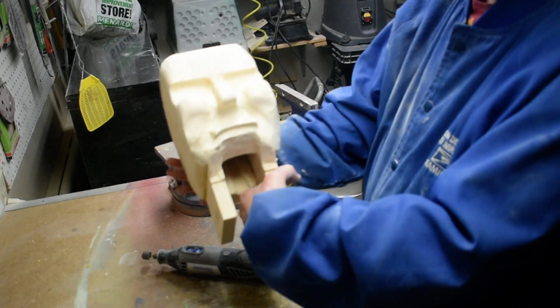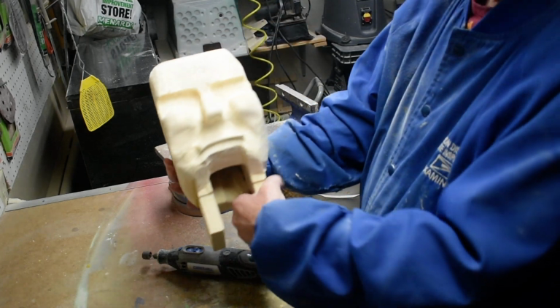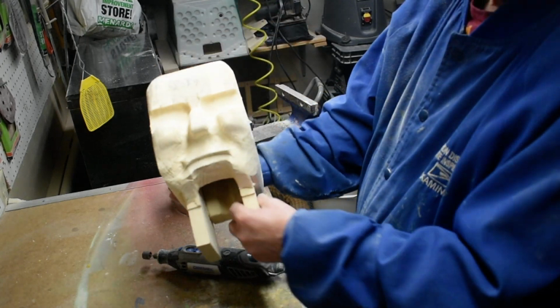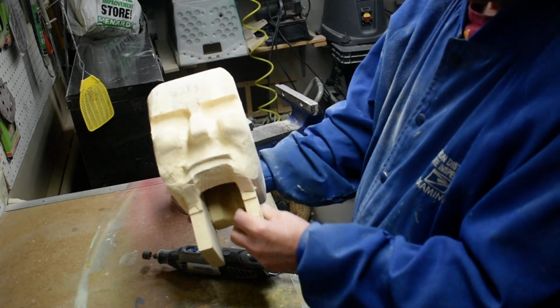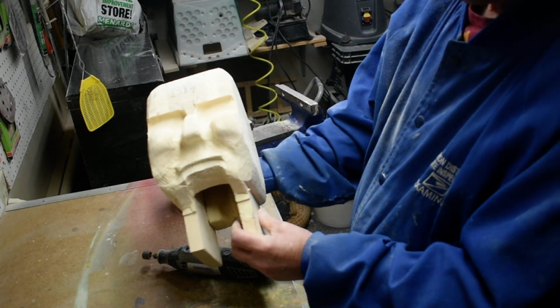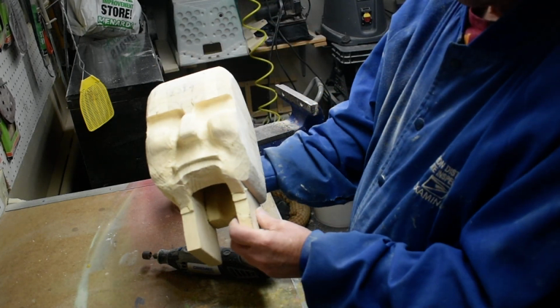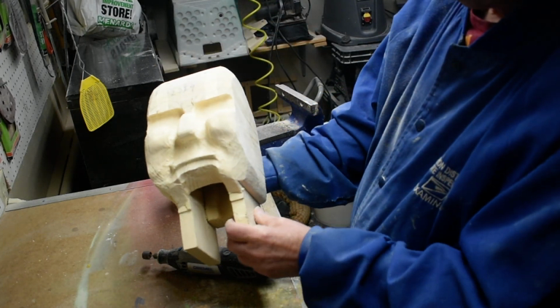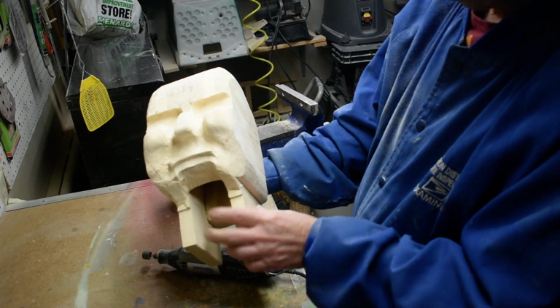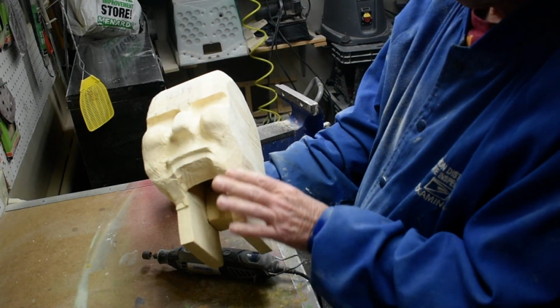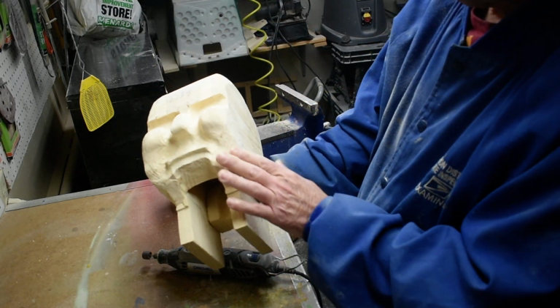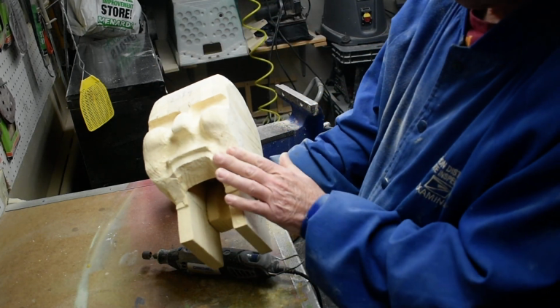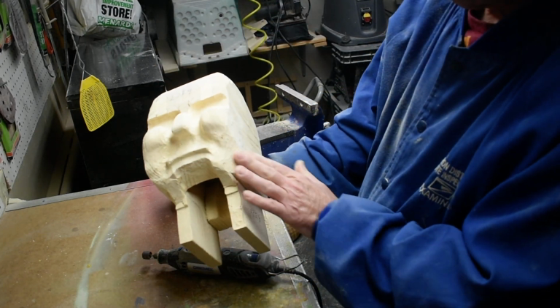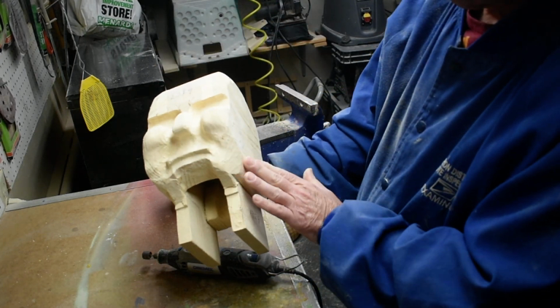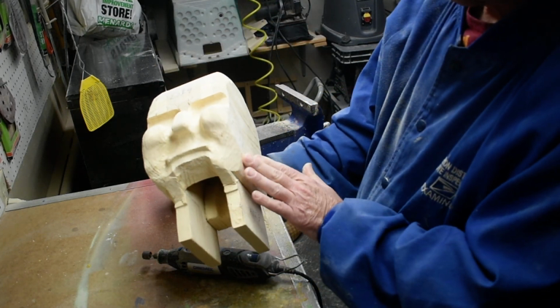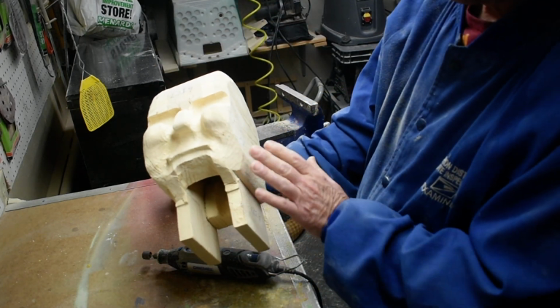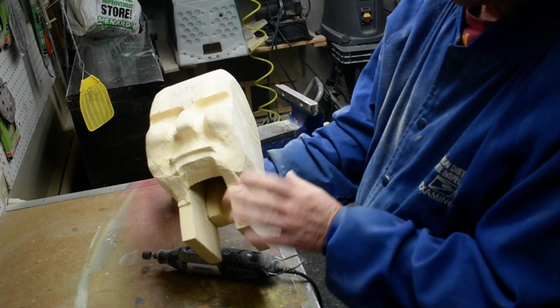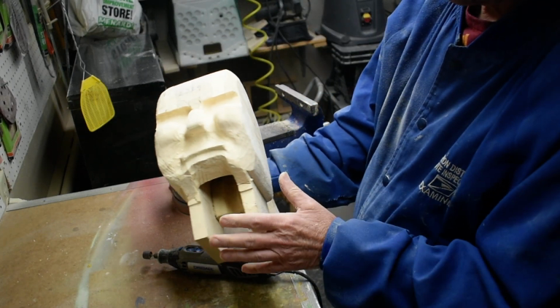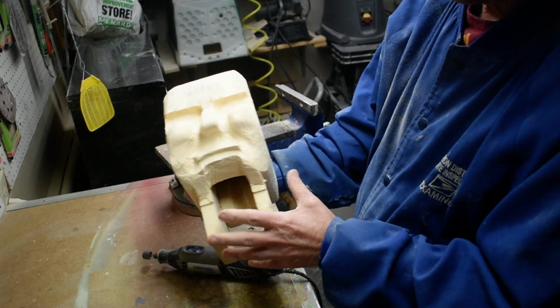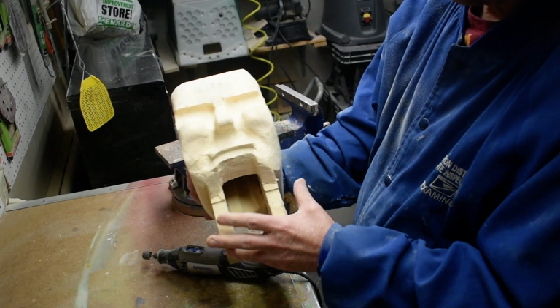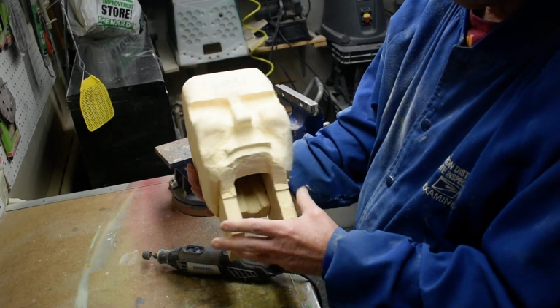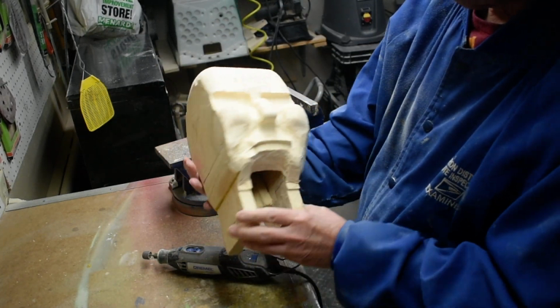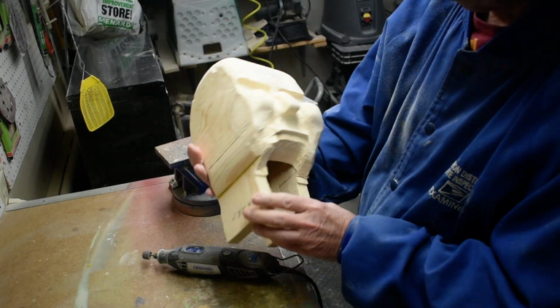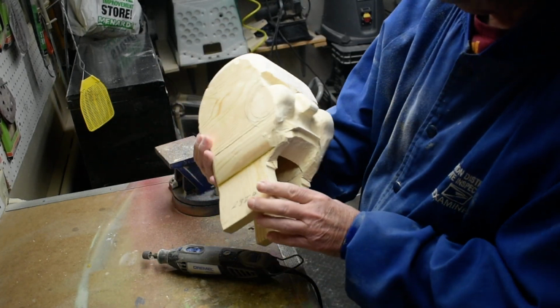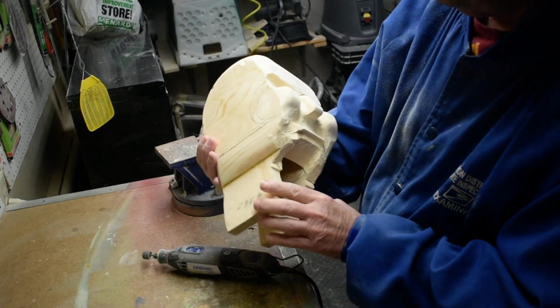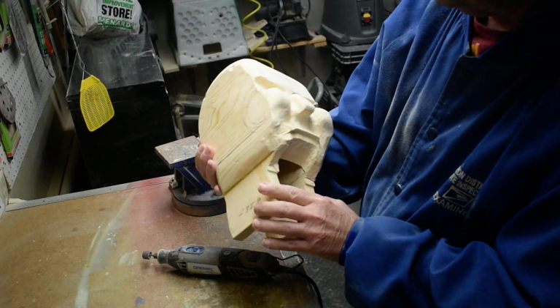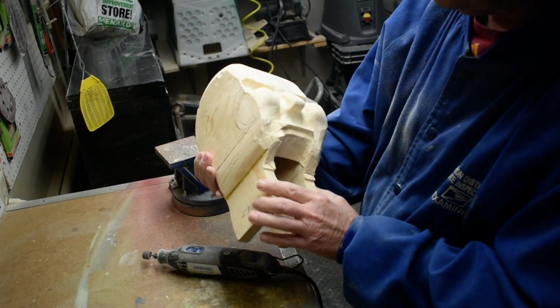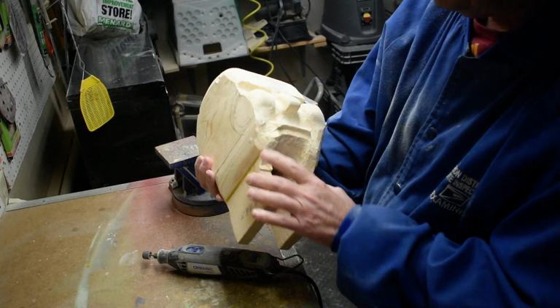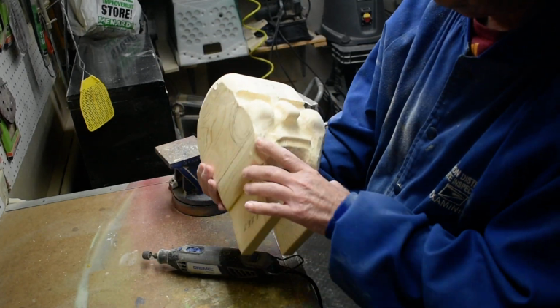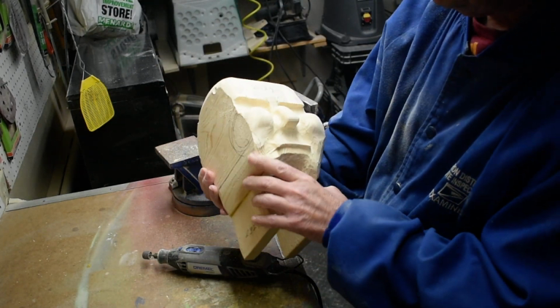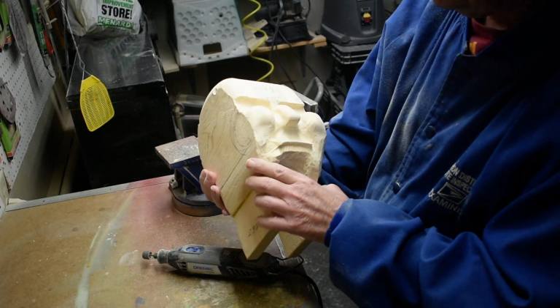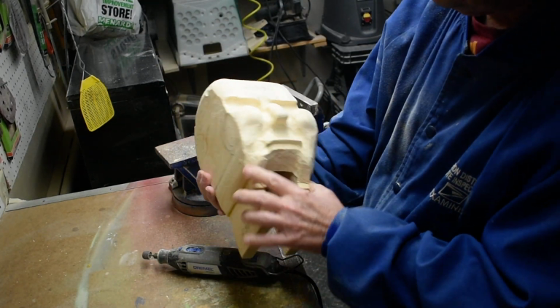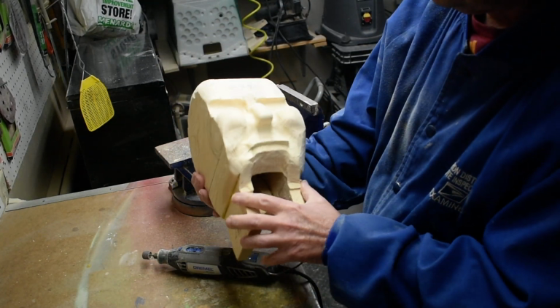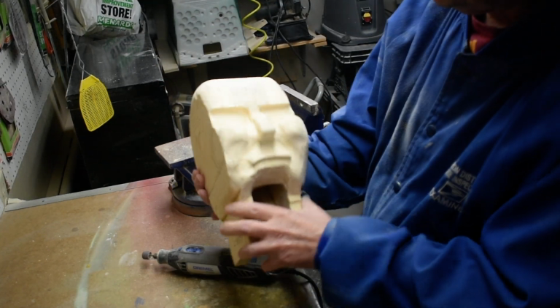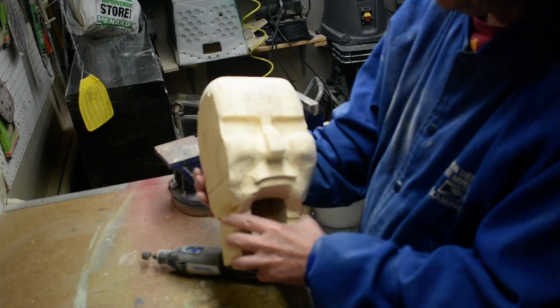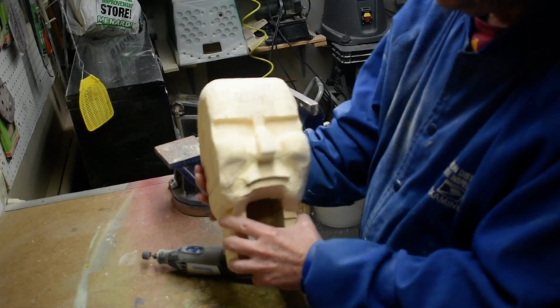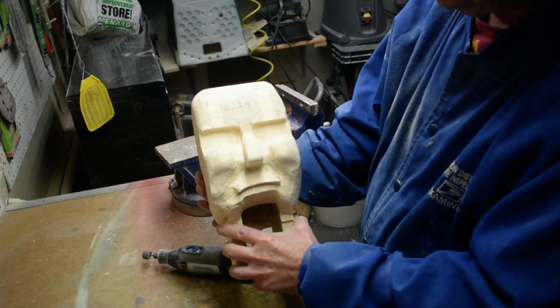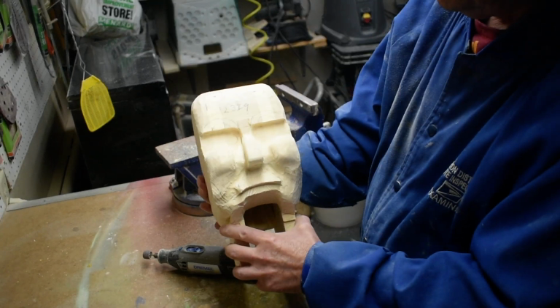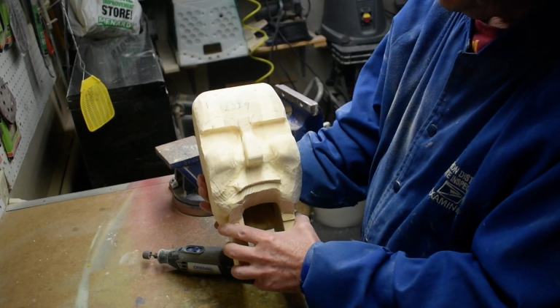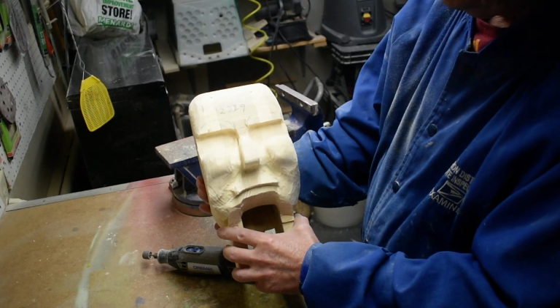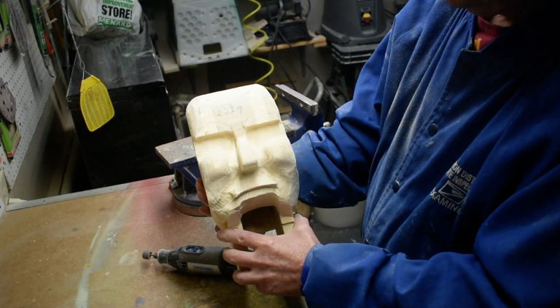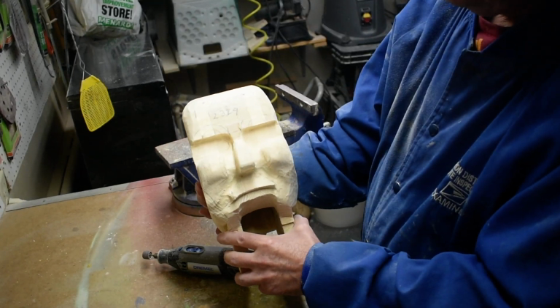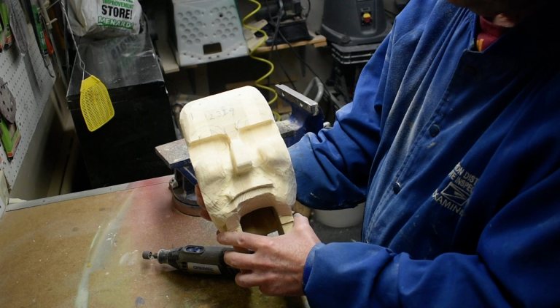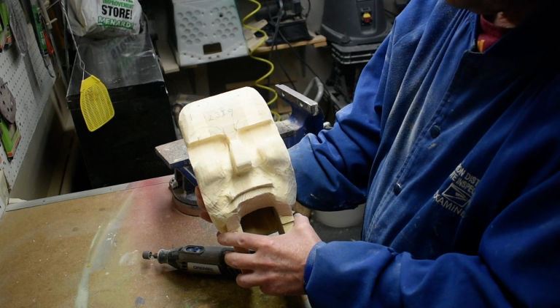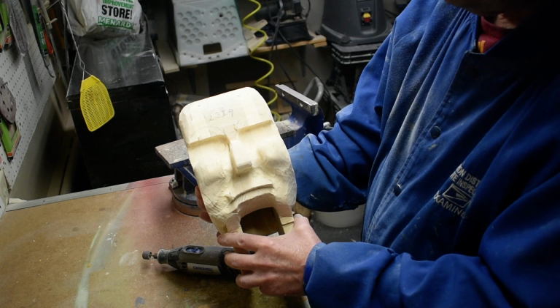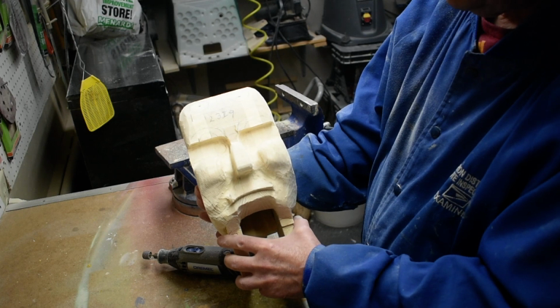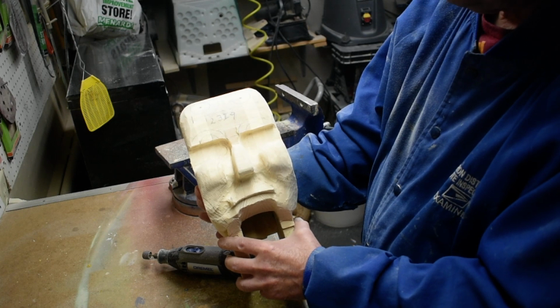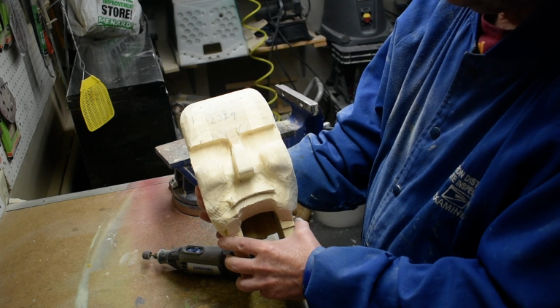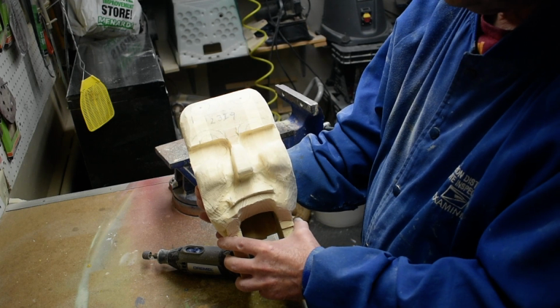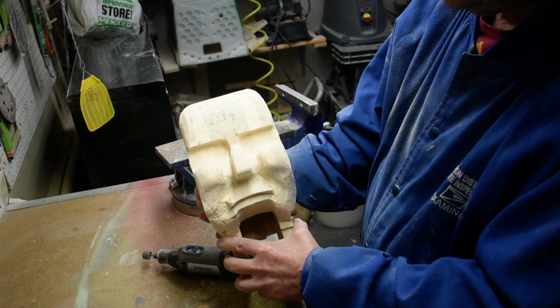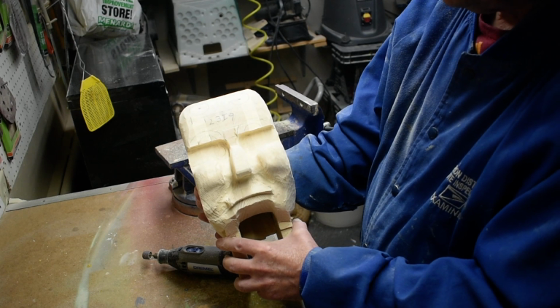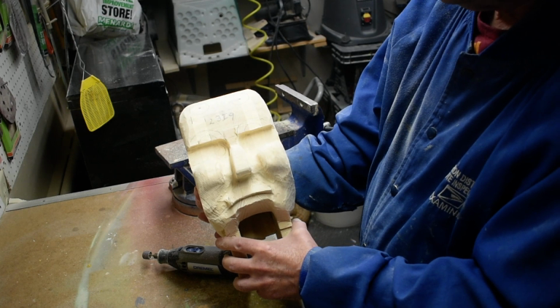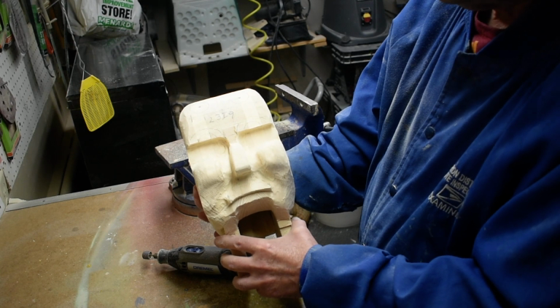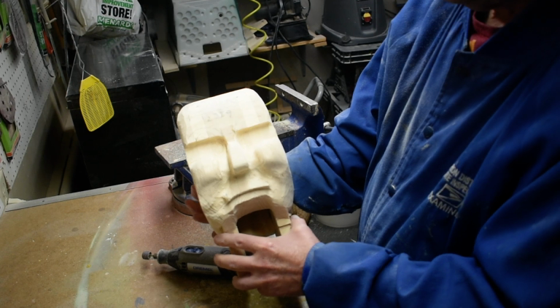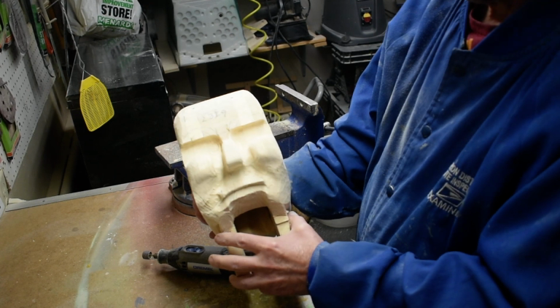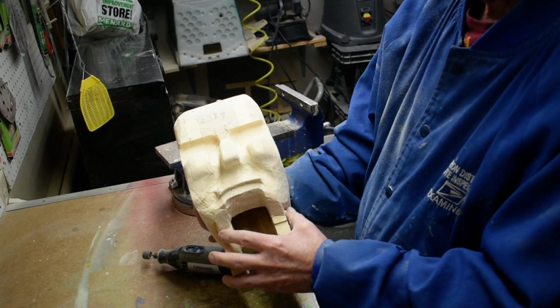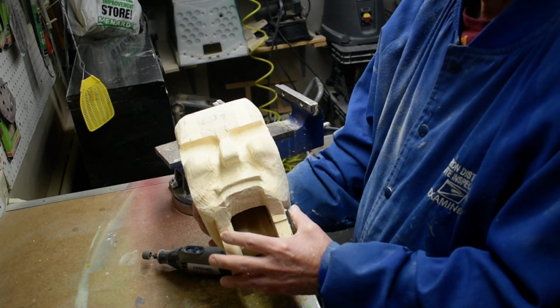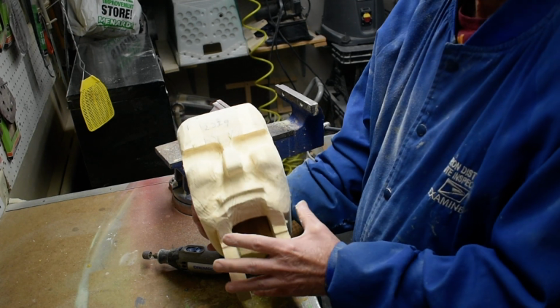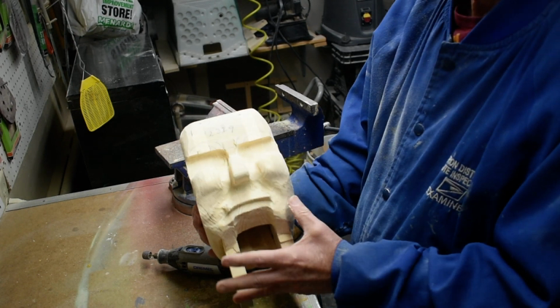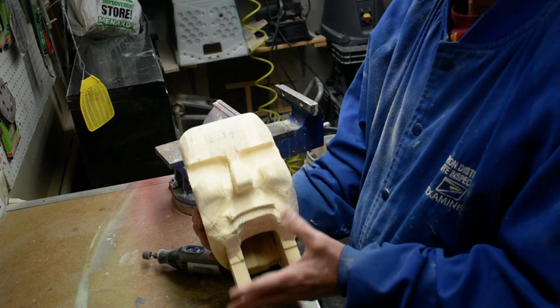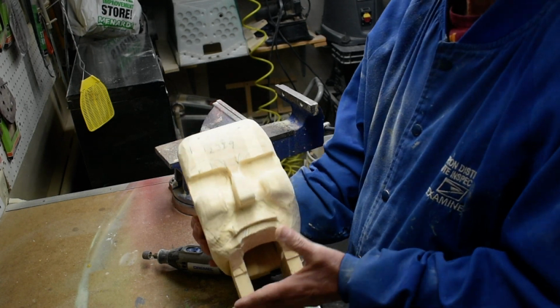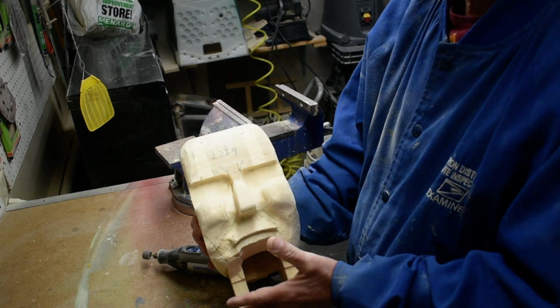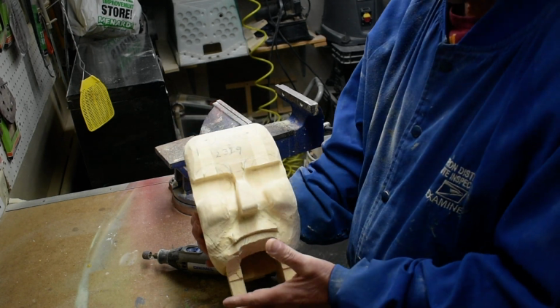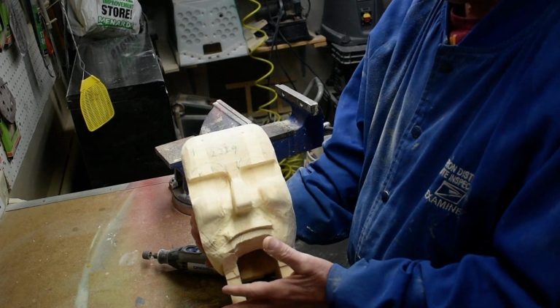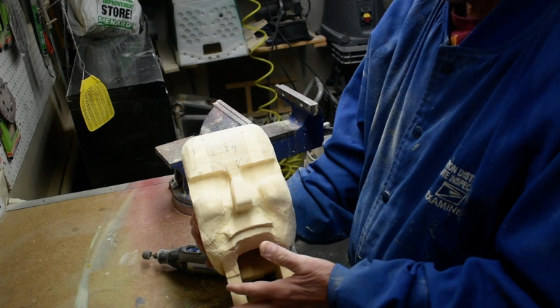You can see how we're getting this tapered down. We'll do the same to the other side, then we'll come back with the next step. Thanks for watching.